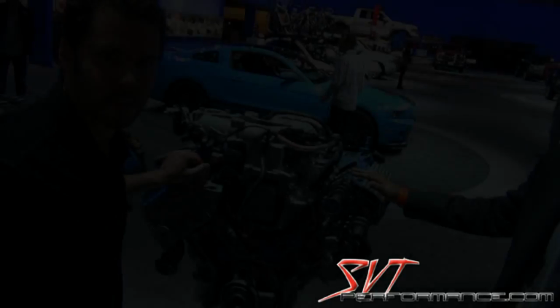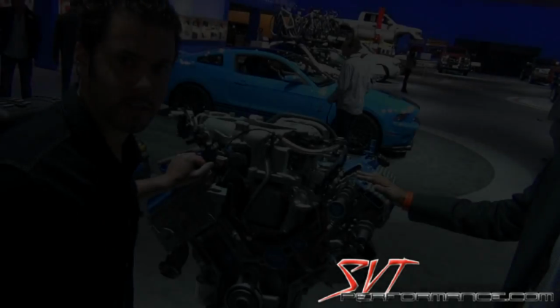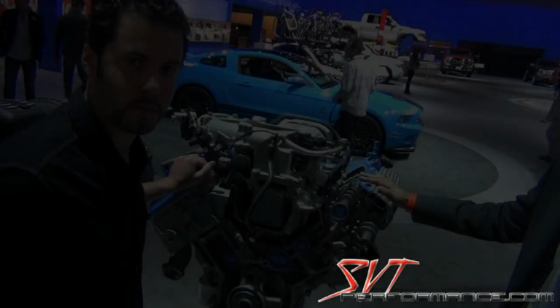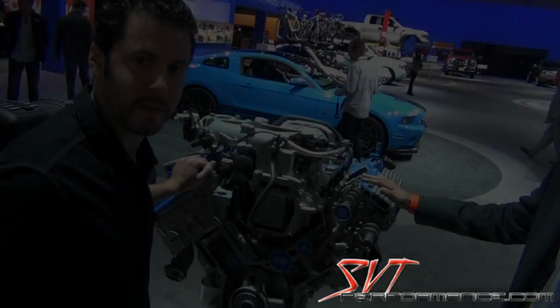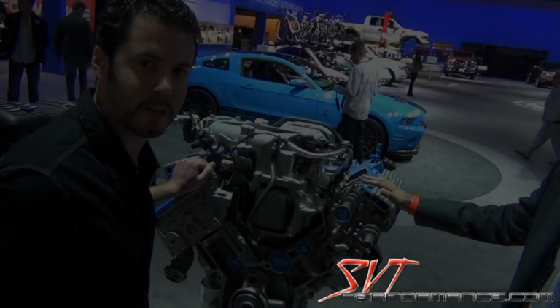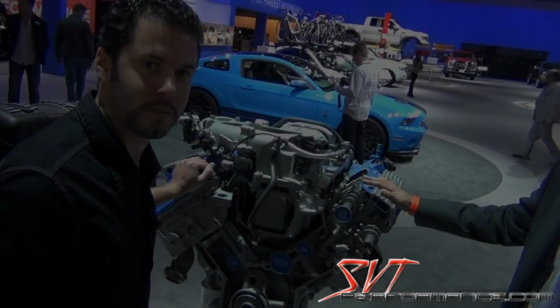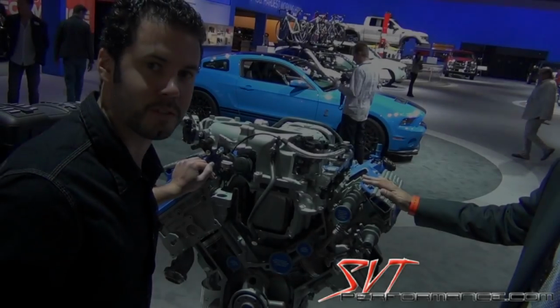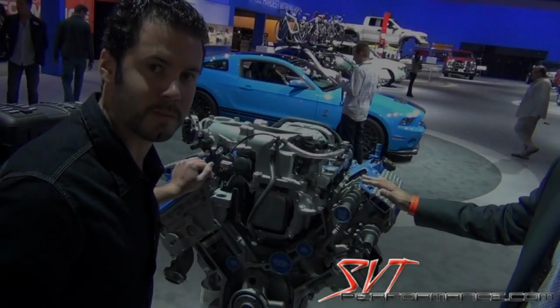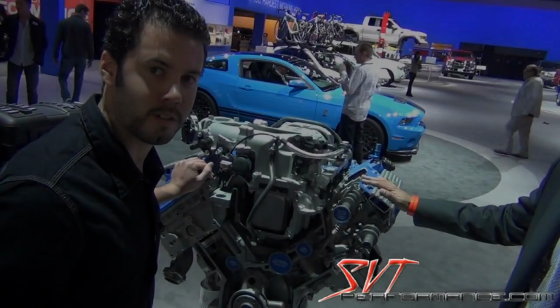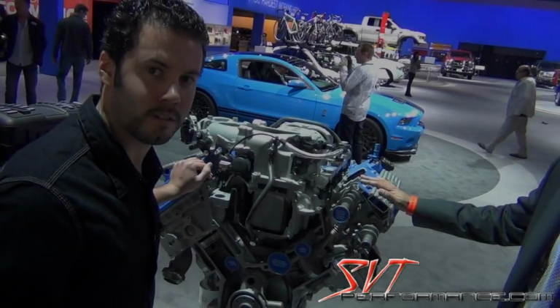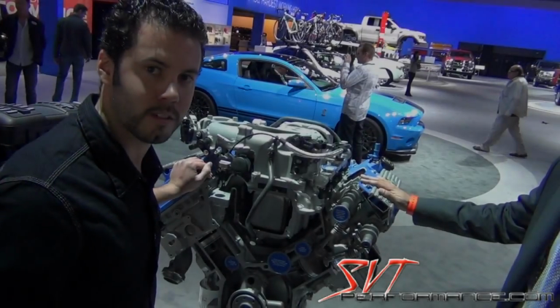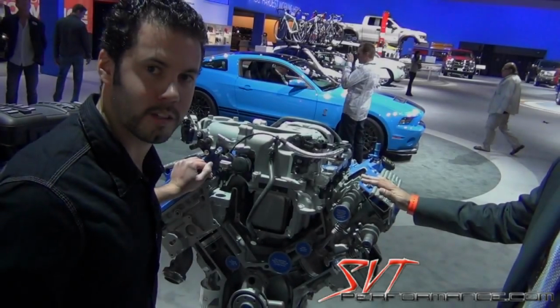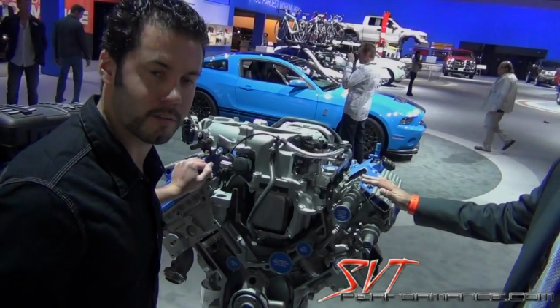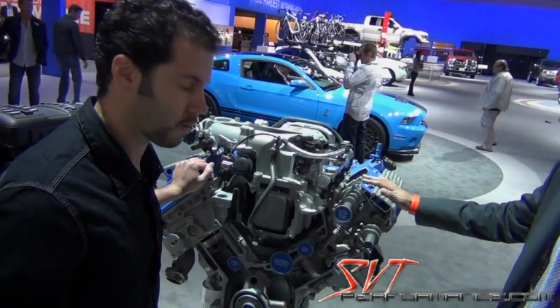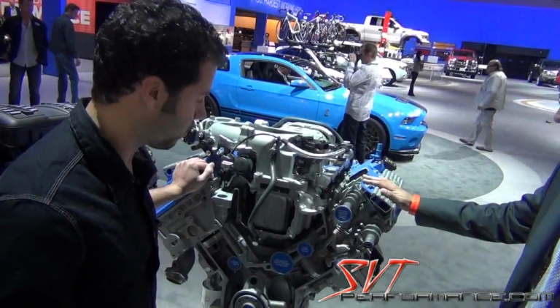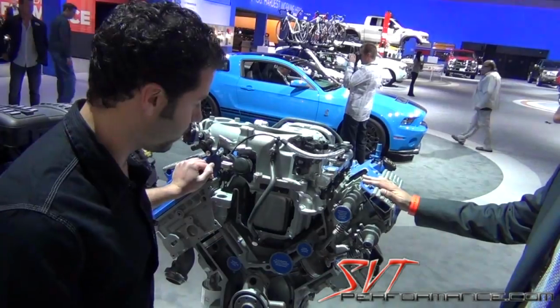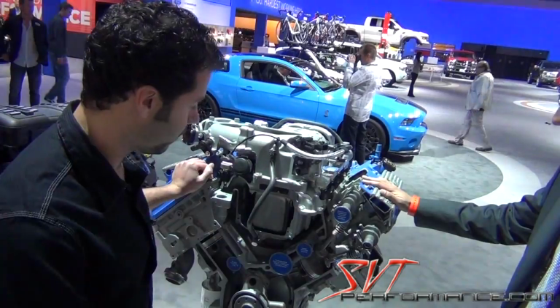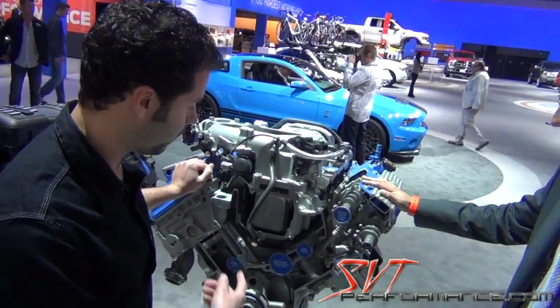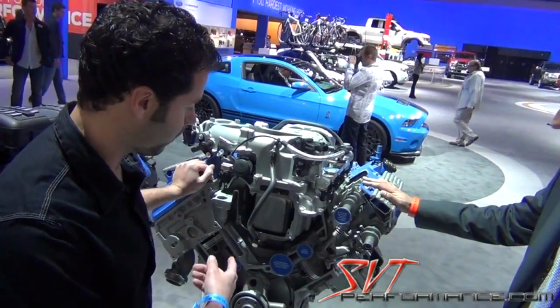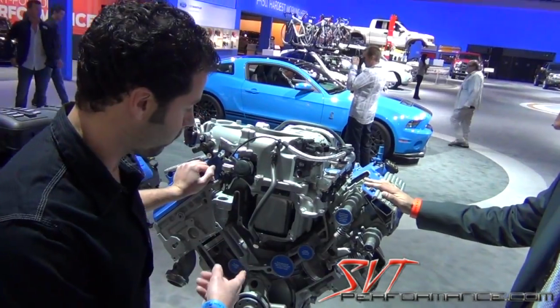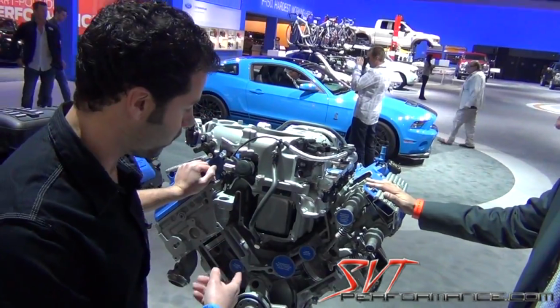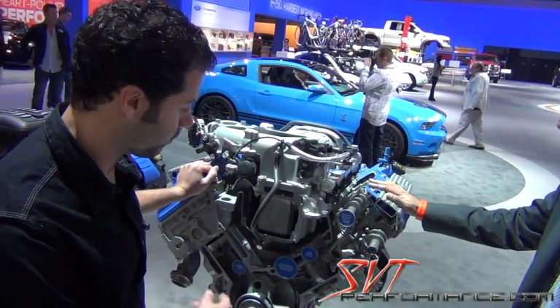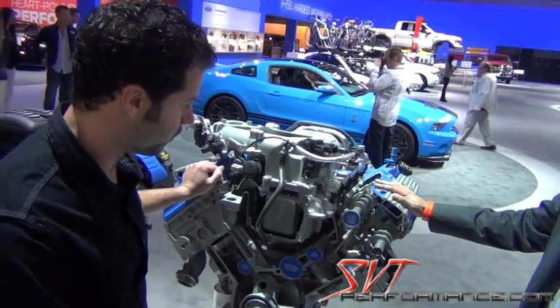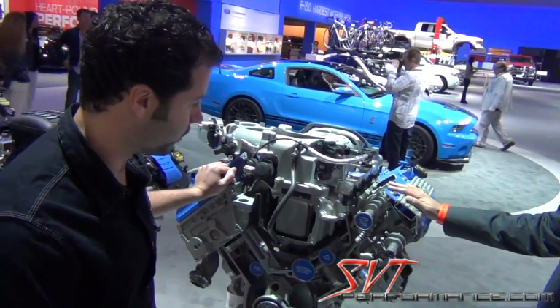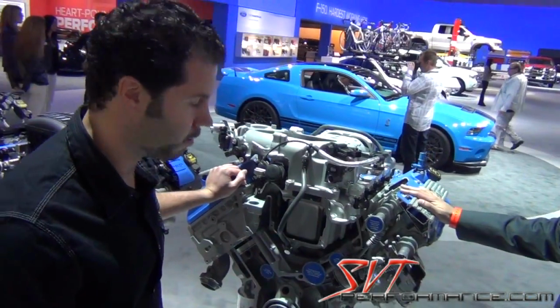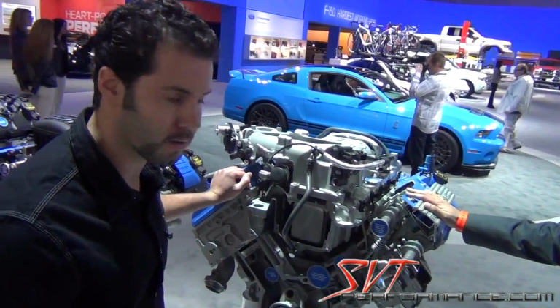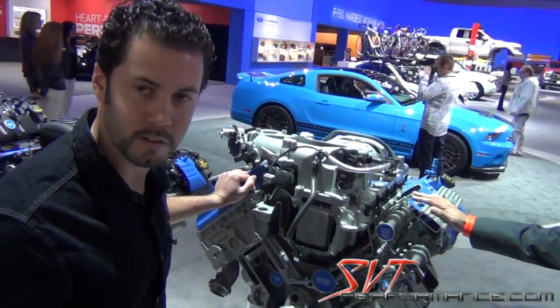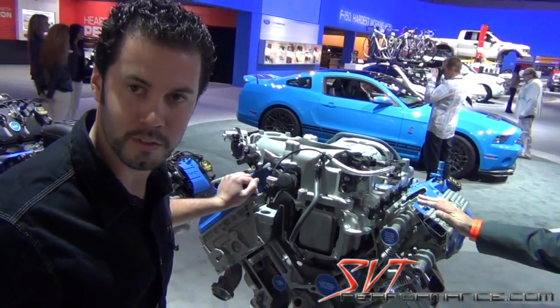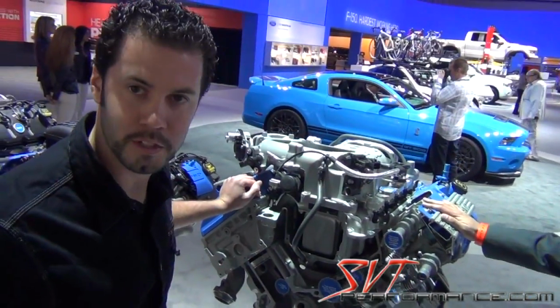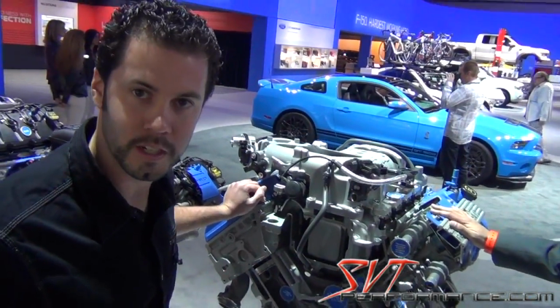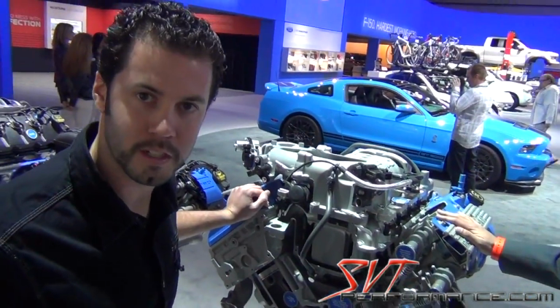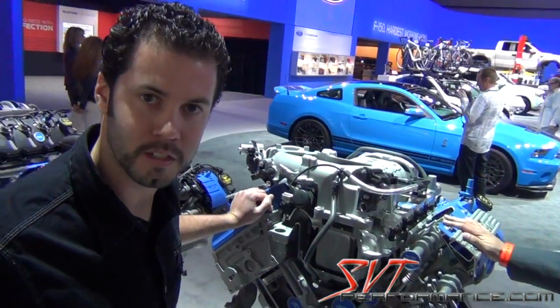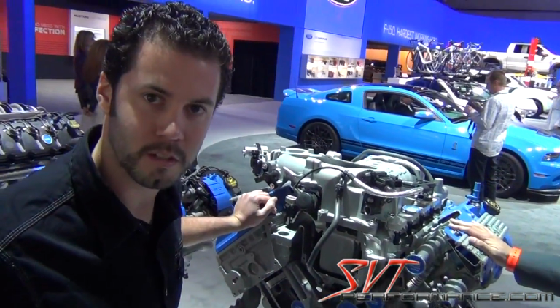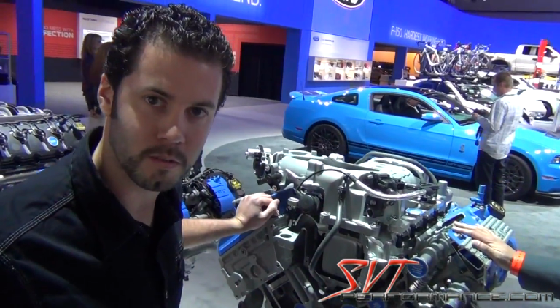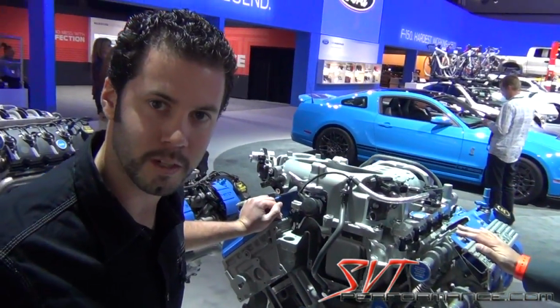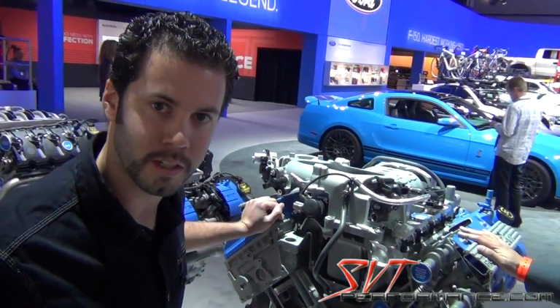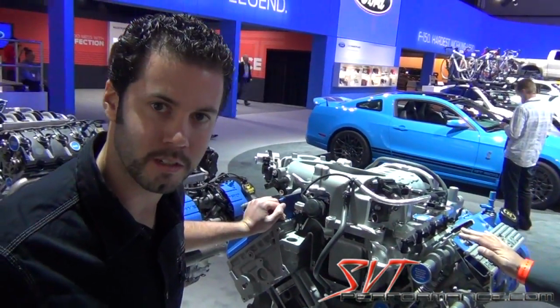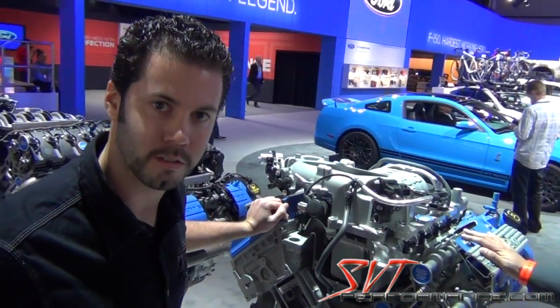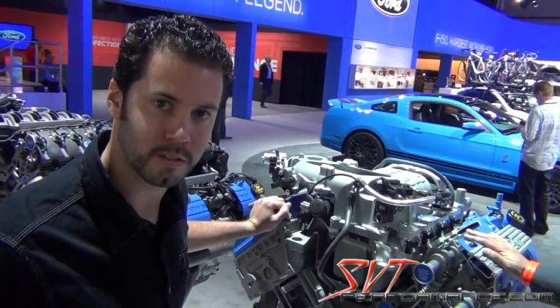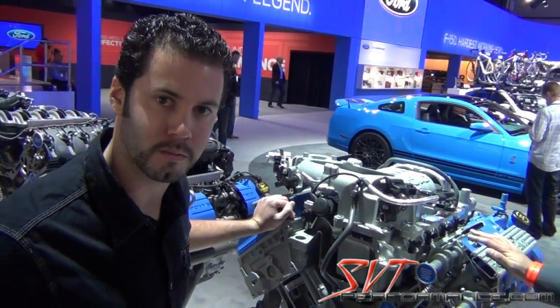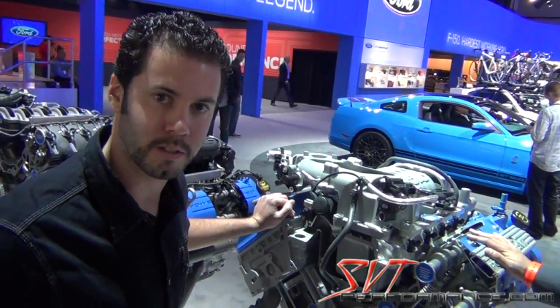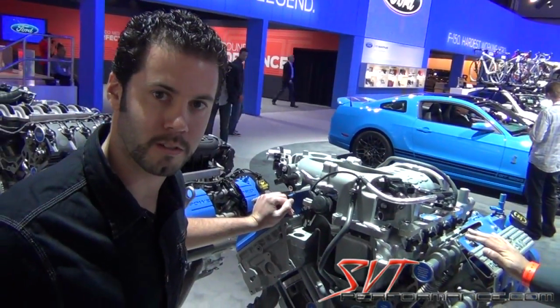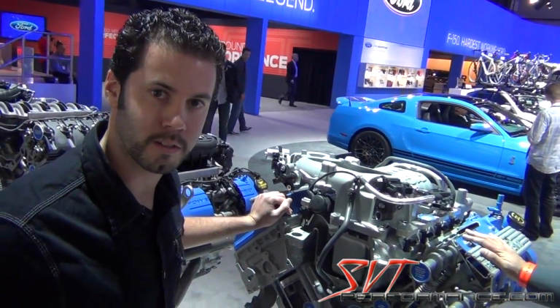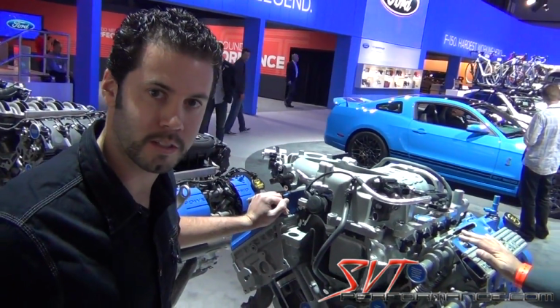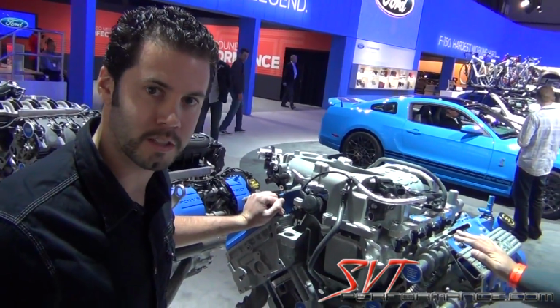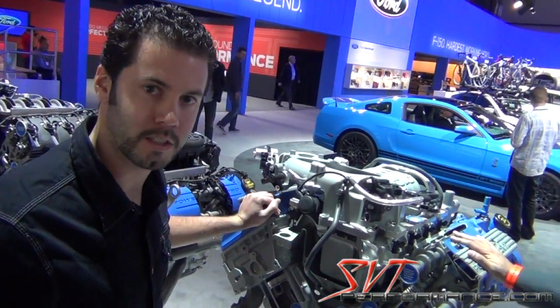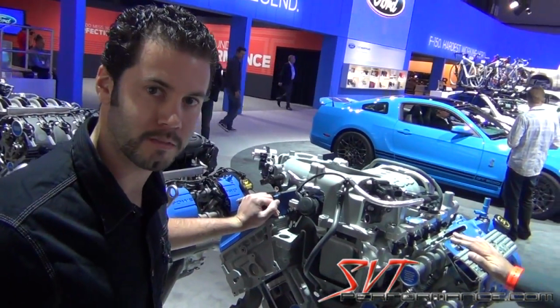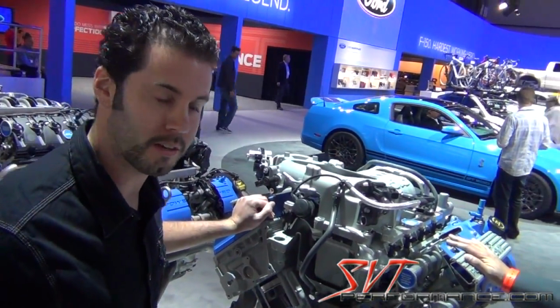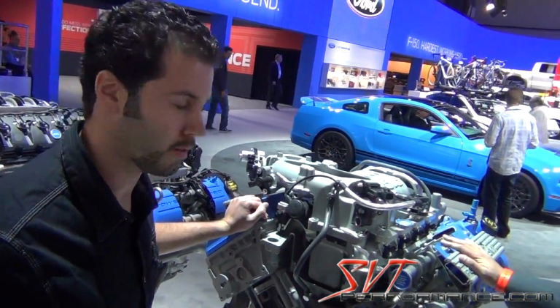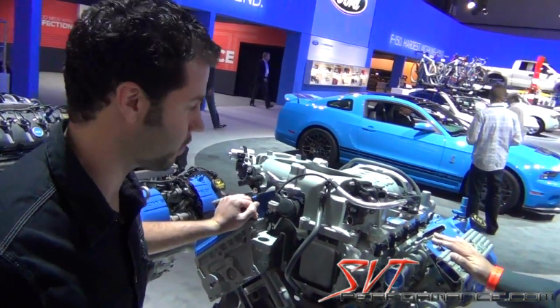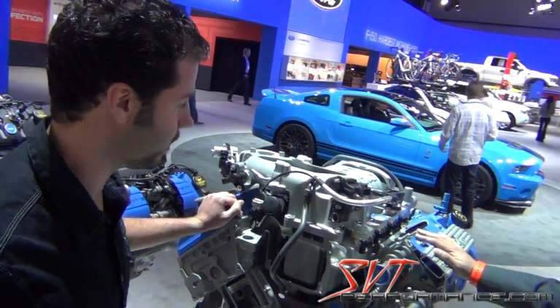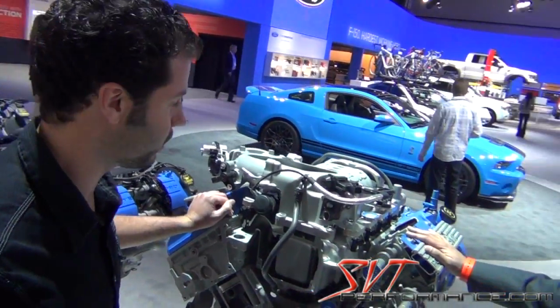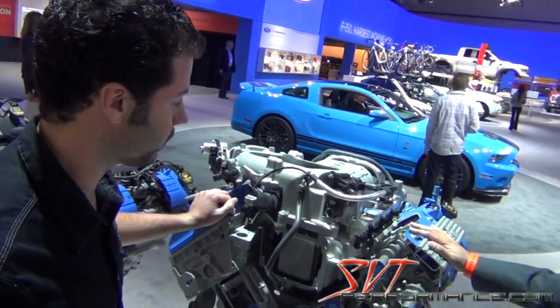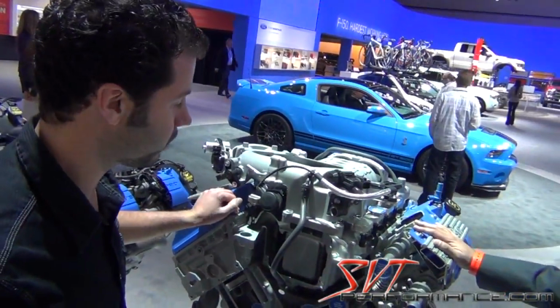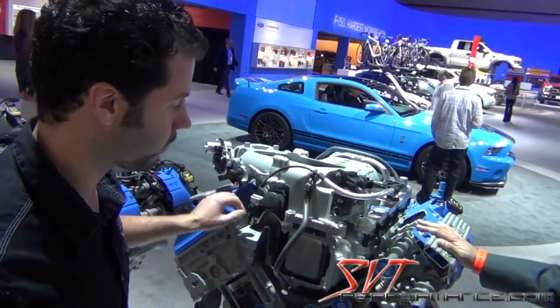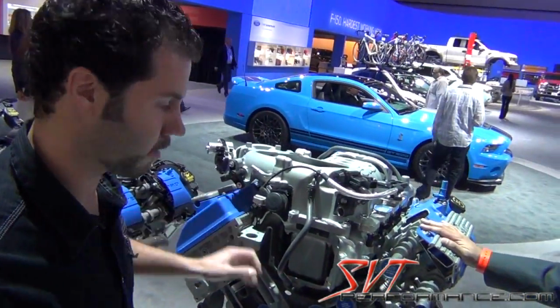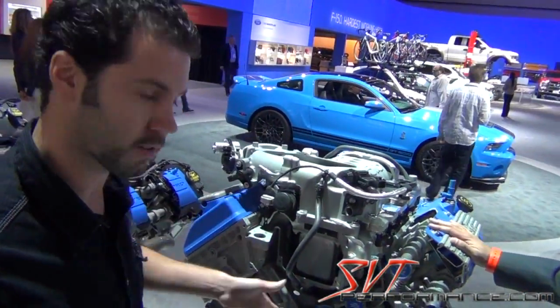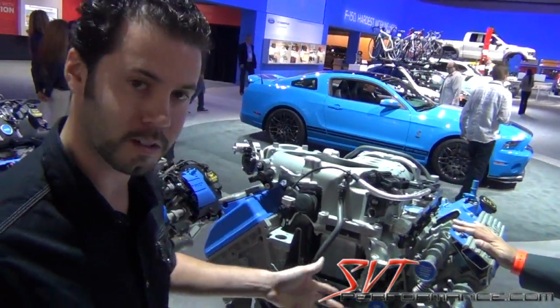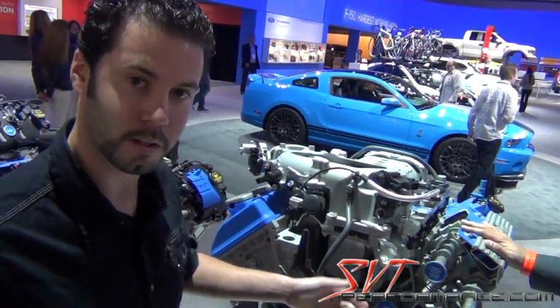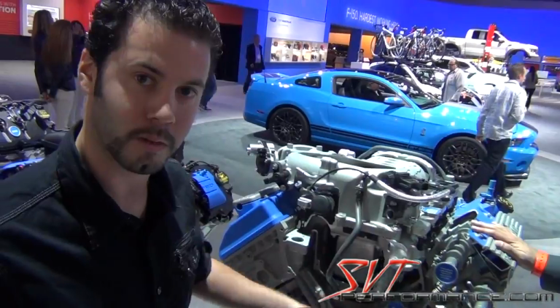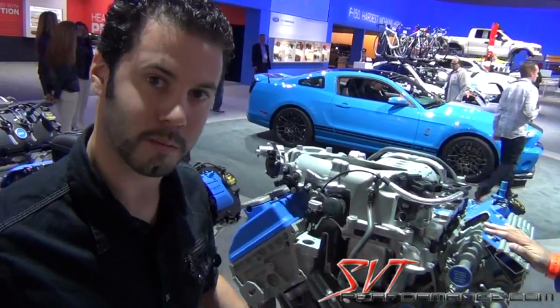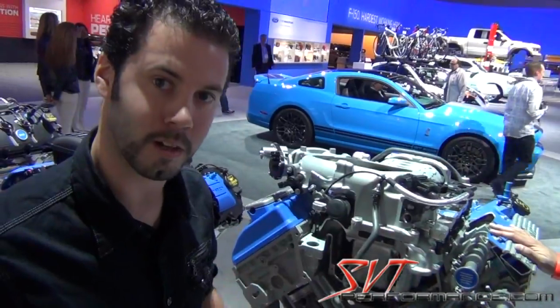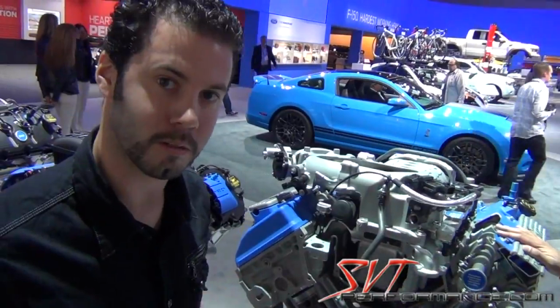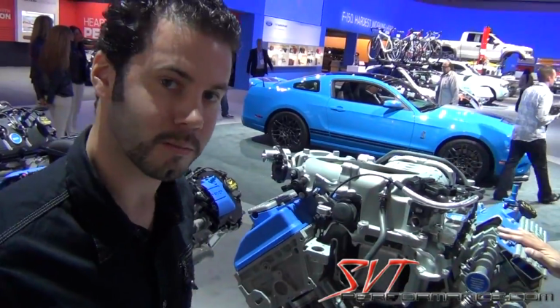We're back with Jamal and we're going to be doing a little overview of the changes that were made to the 2013 GT500 engine with this cutaway model.